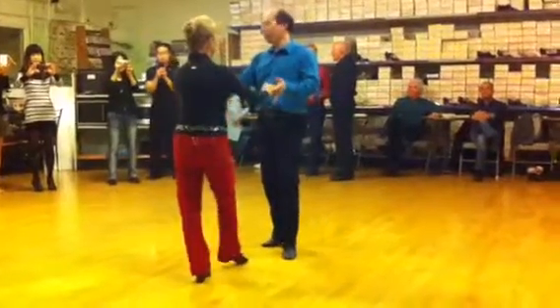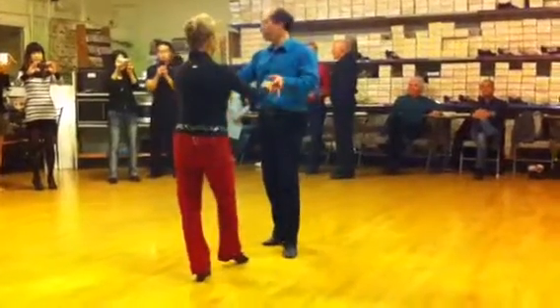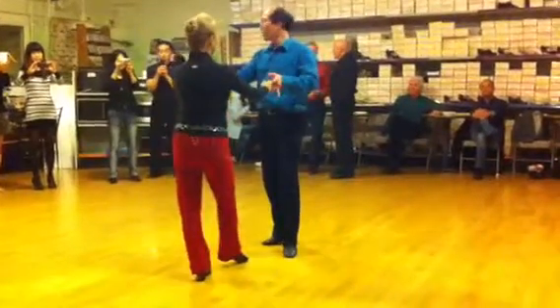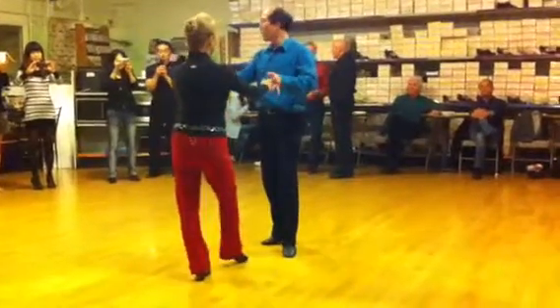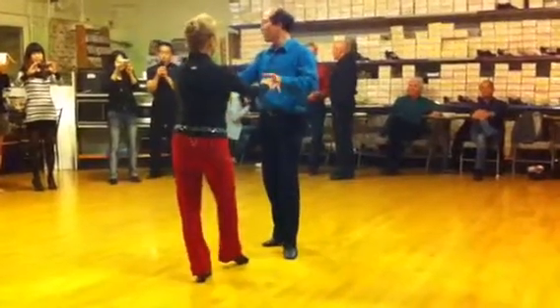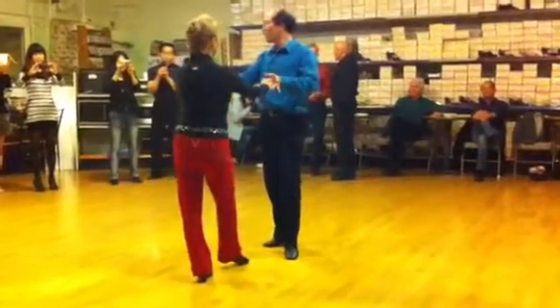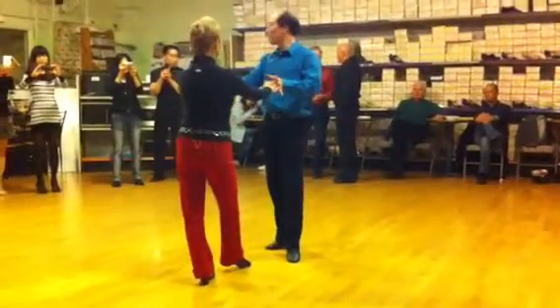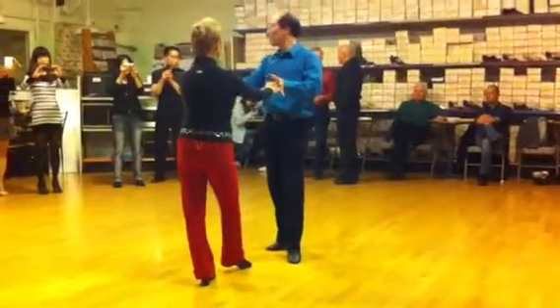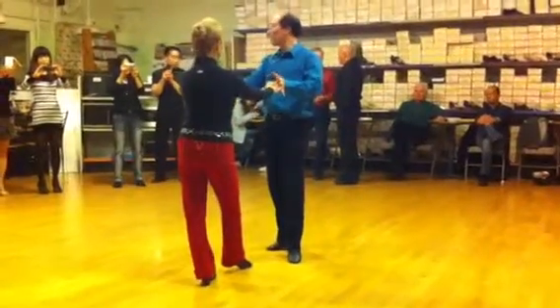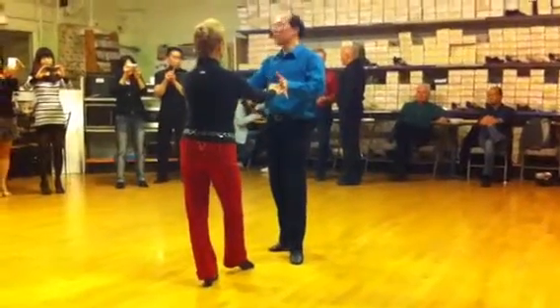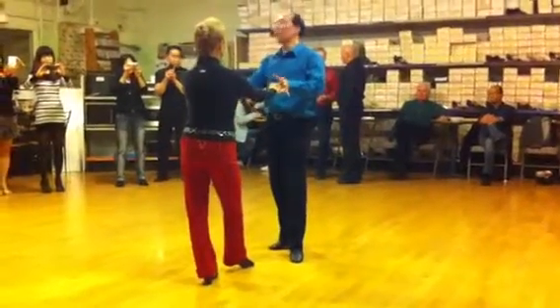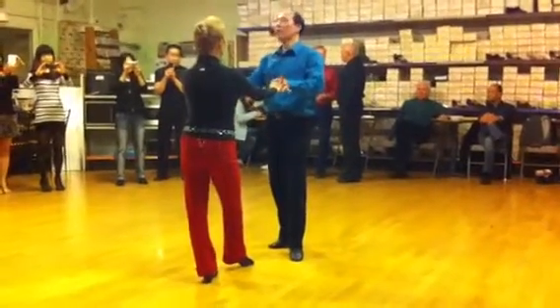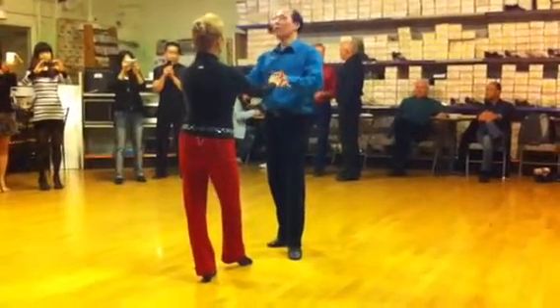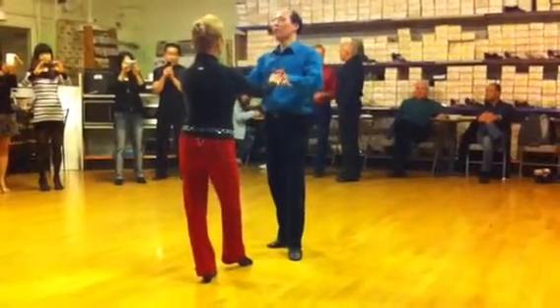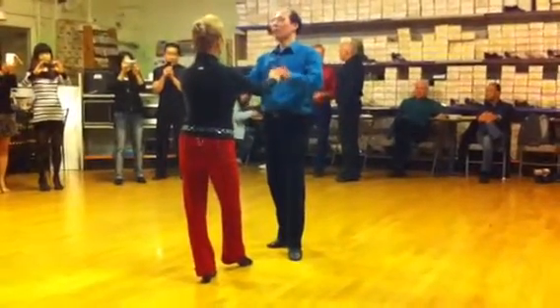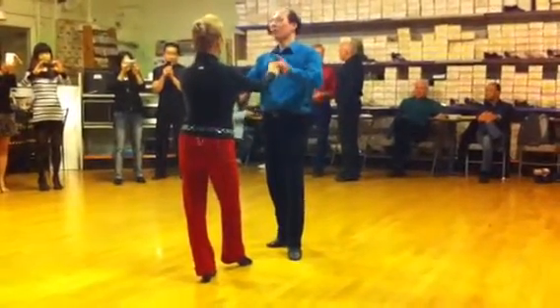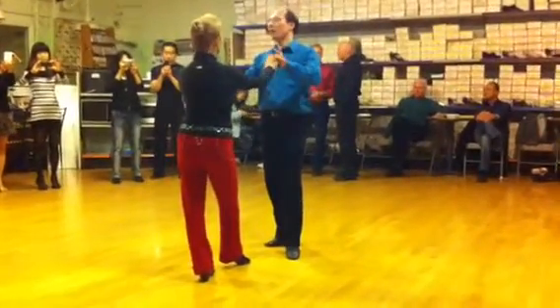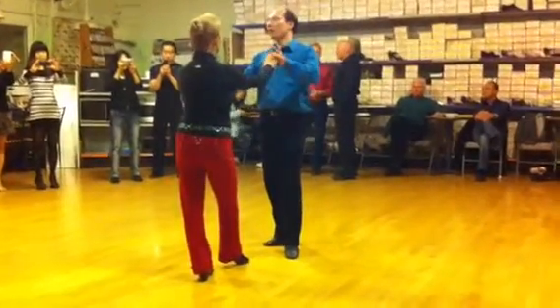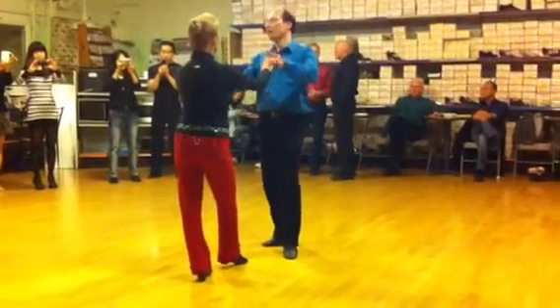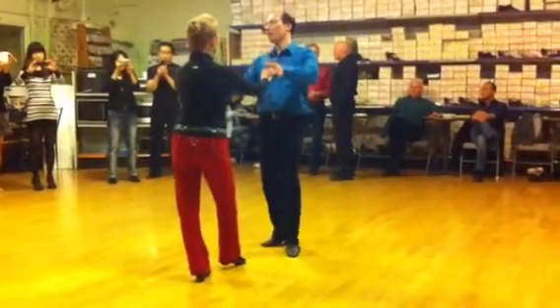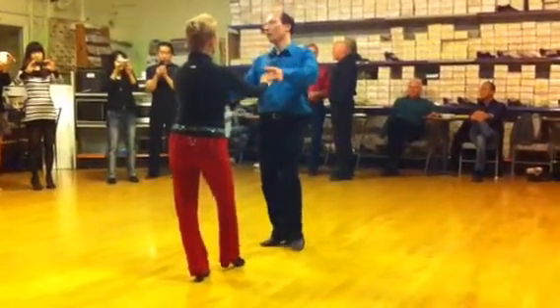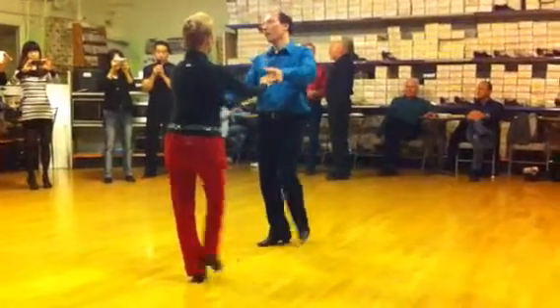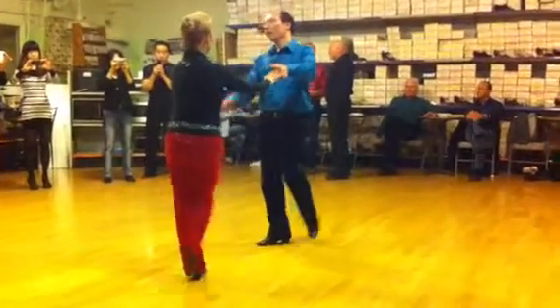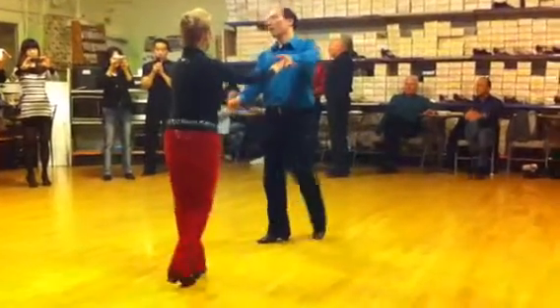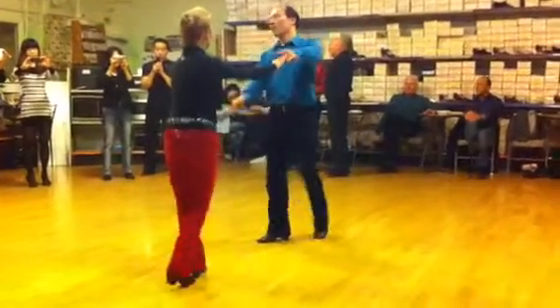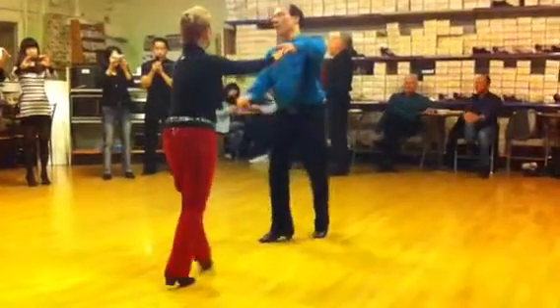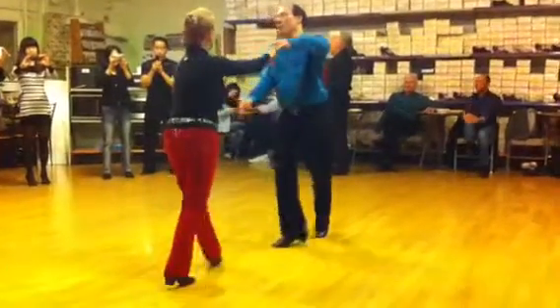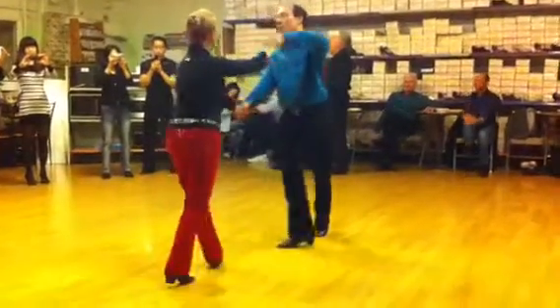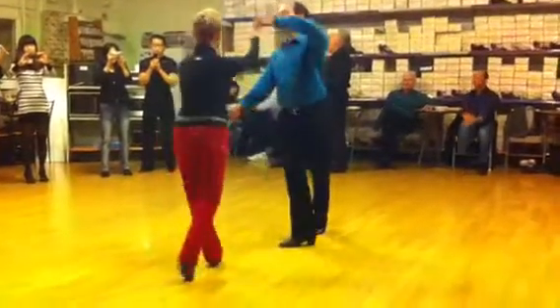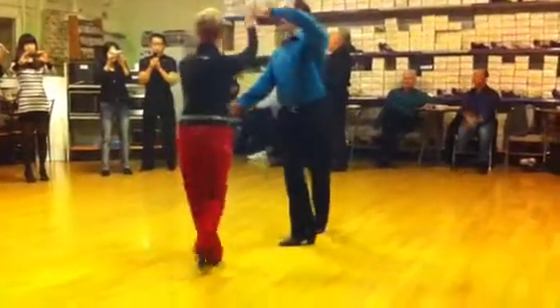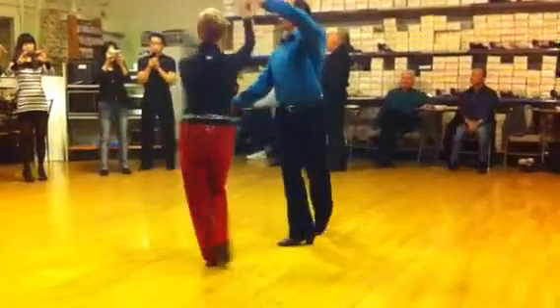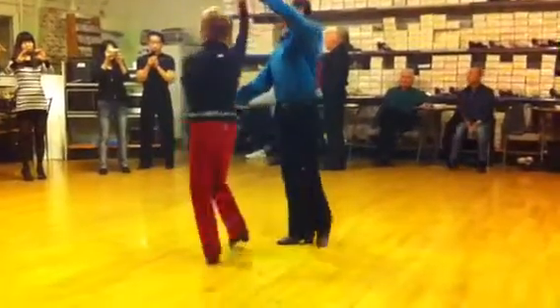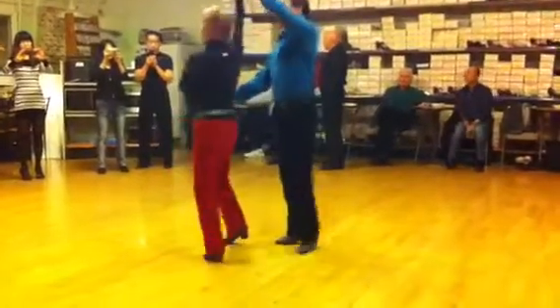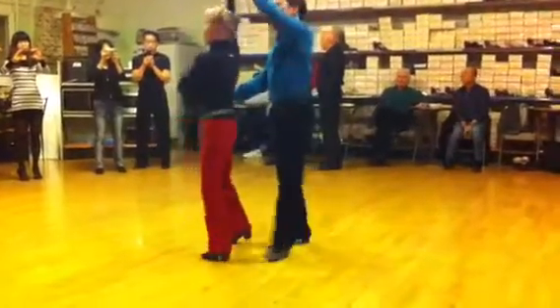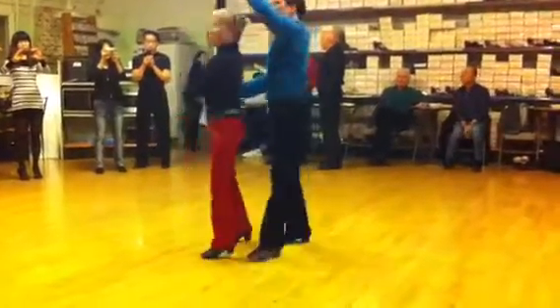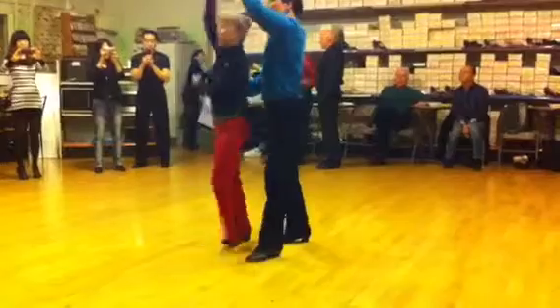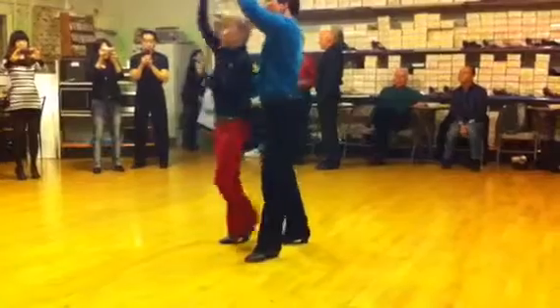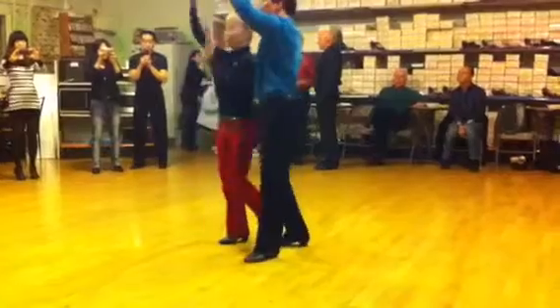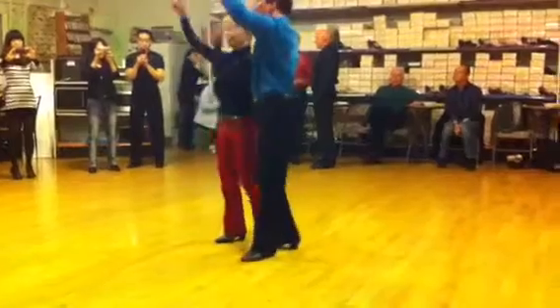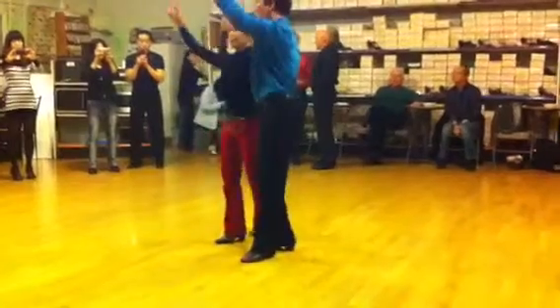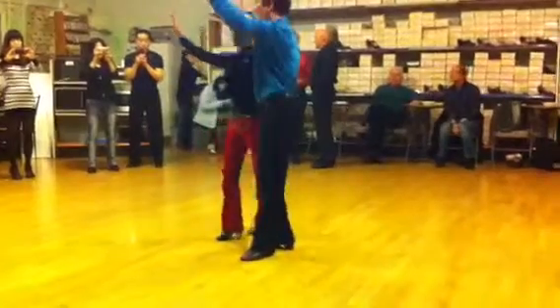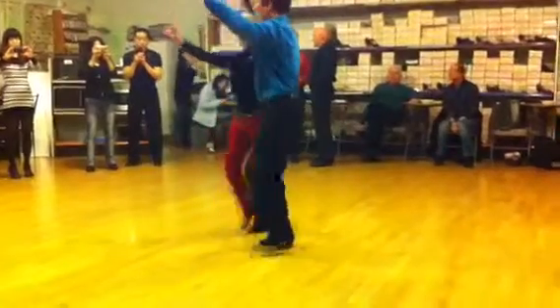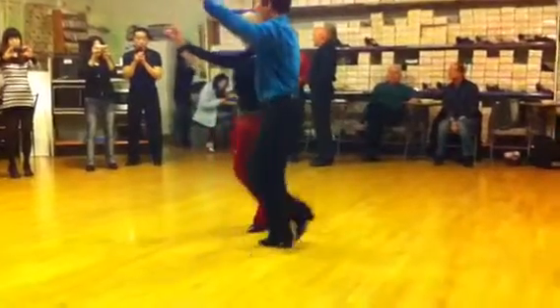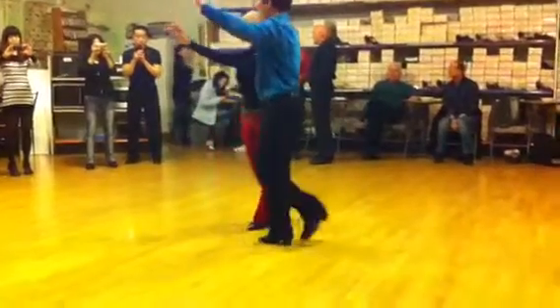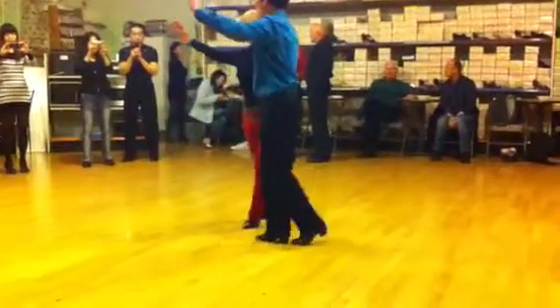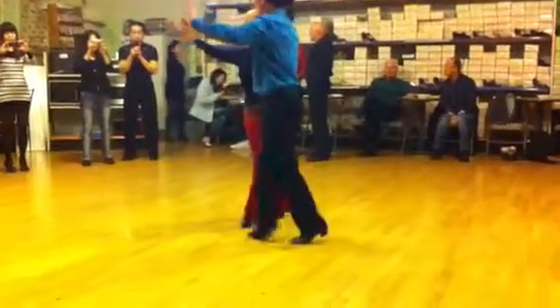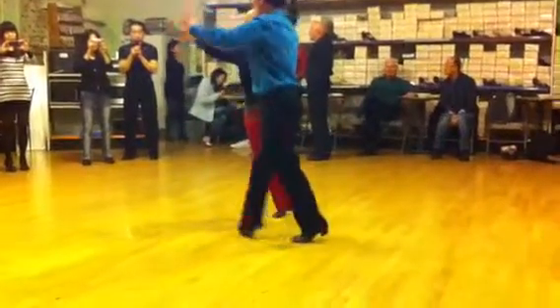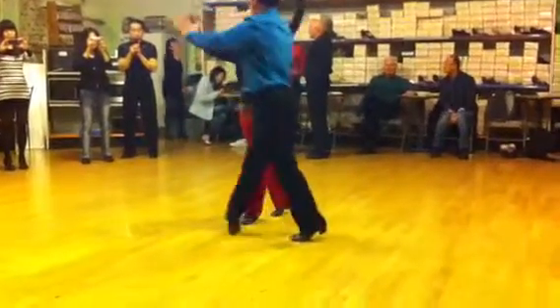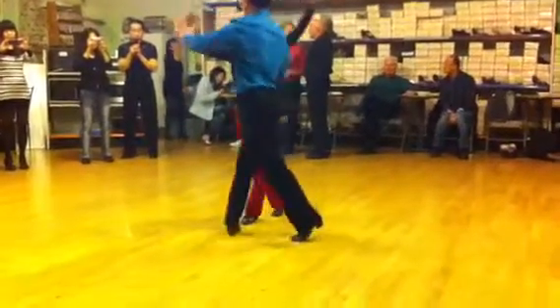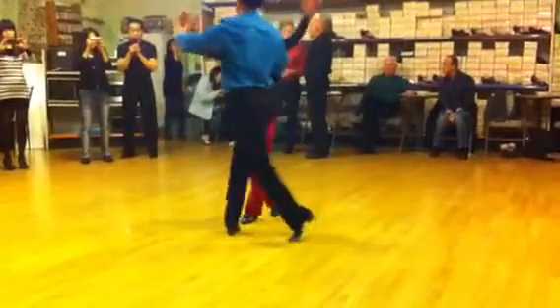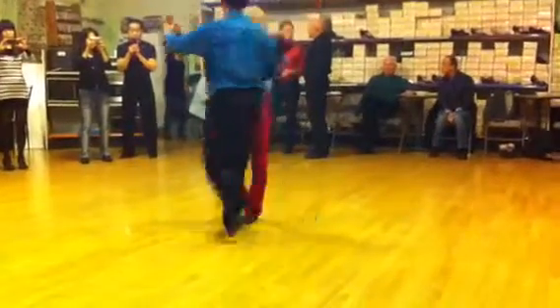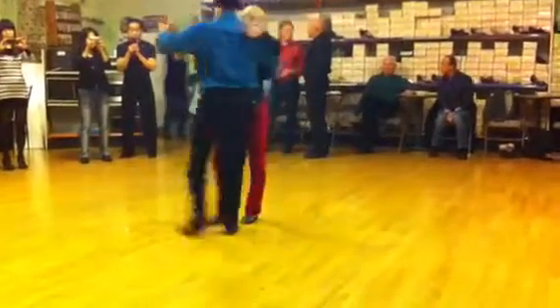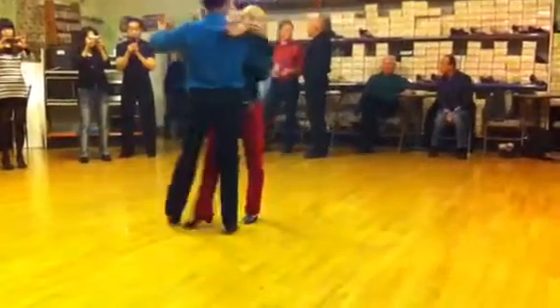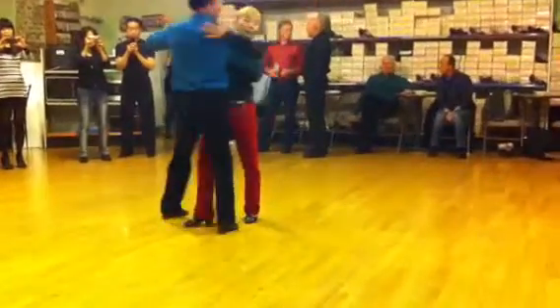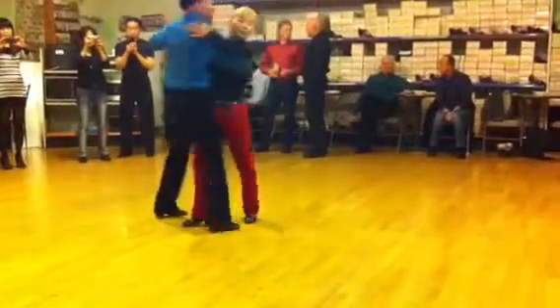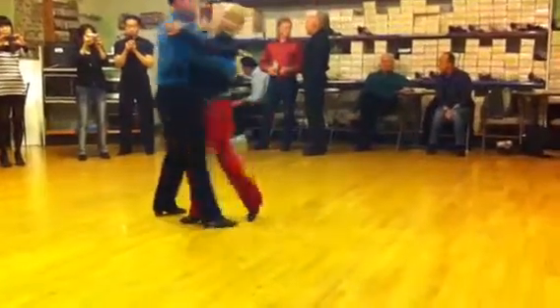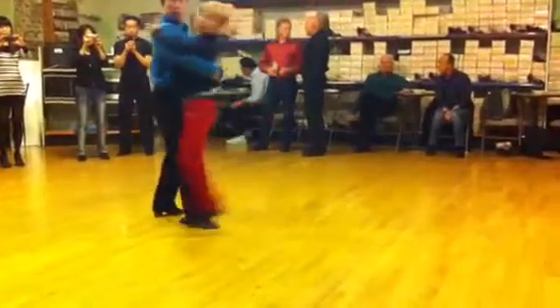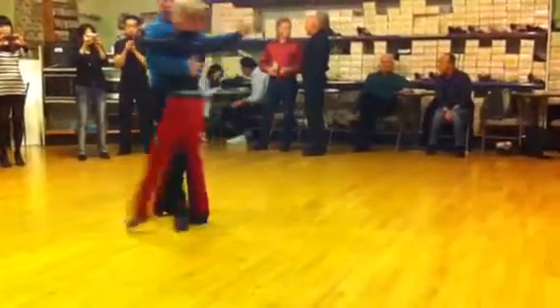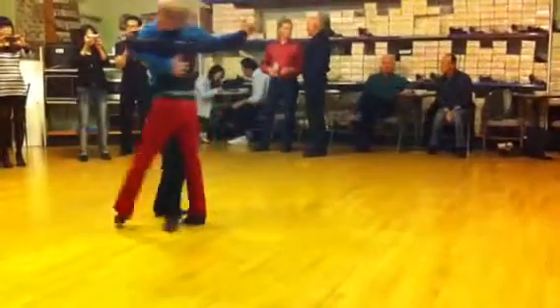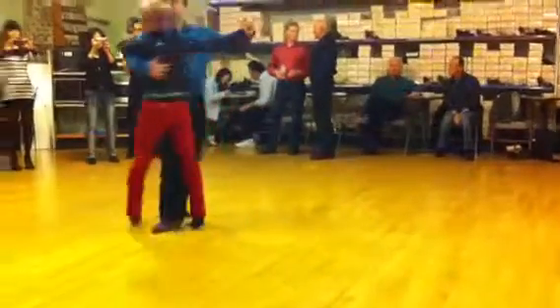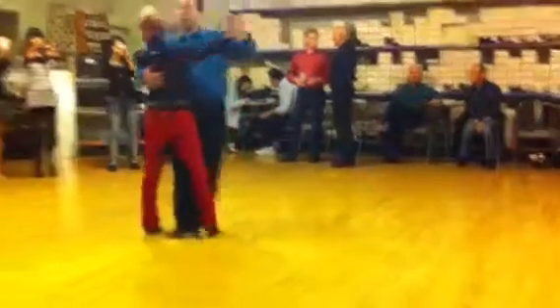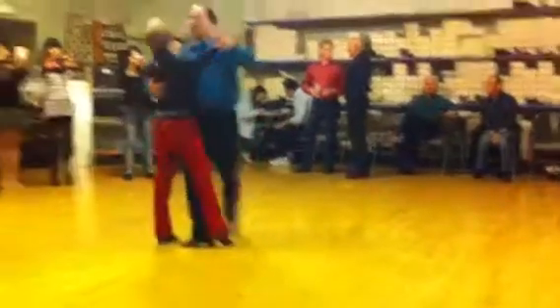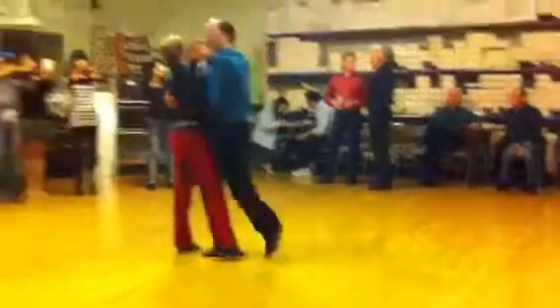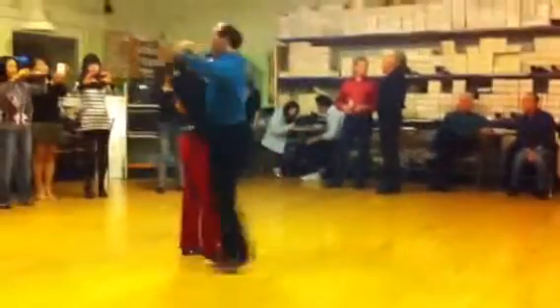We start open position, double hand hold. I'm giving the follower an underarm turn, we're going to go into the pivot, push over my shoulder.